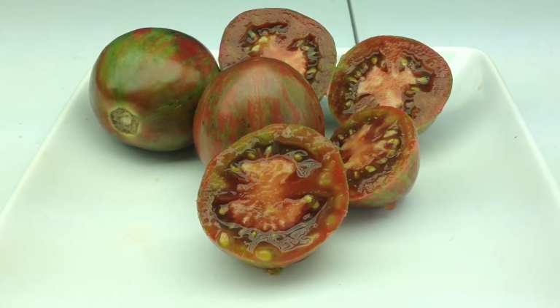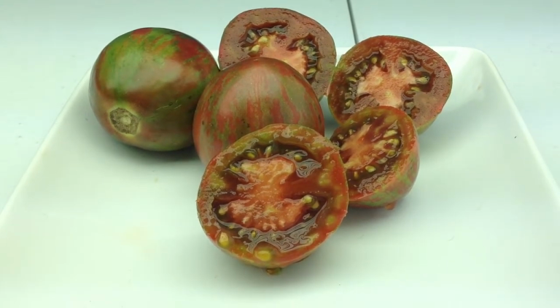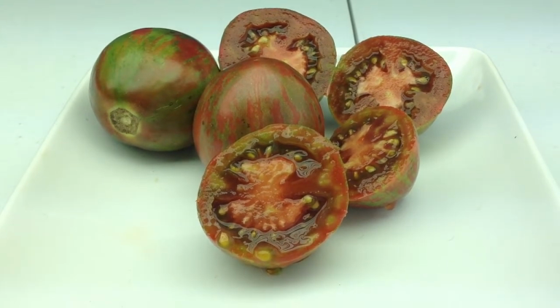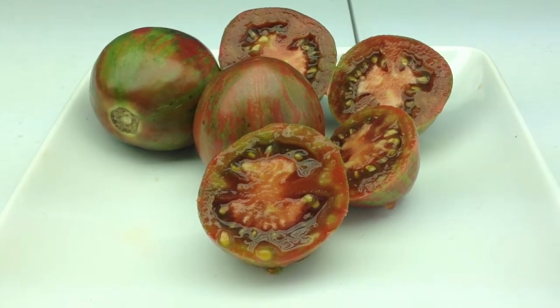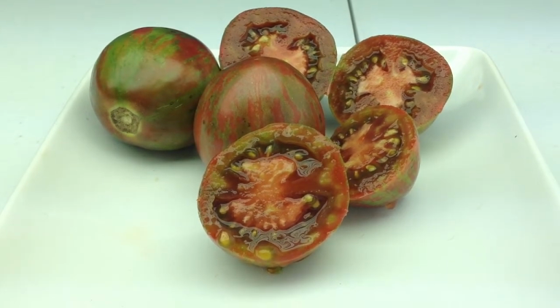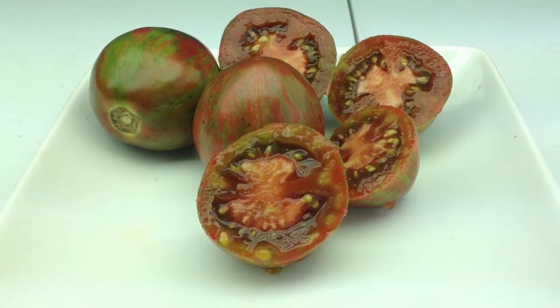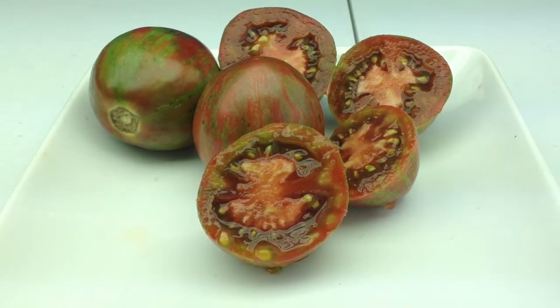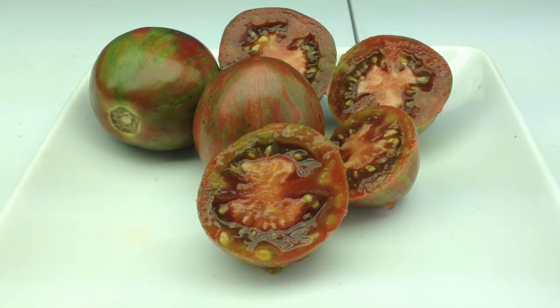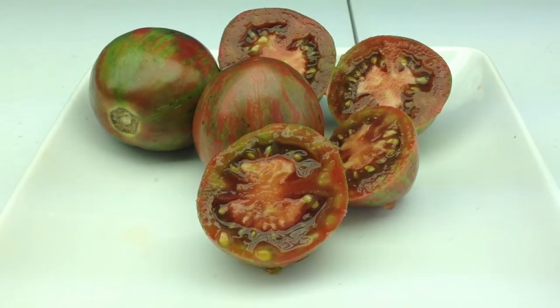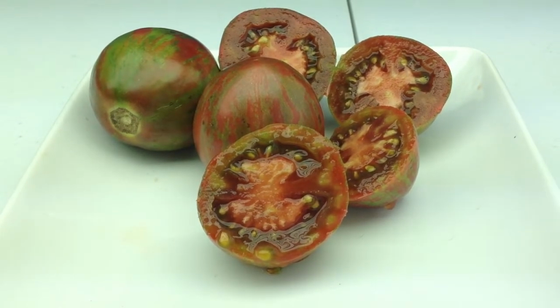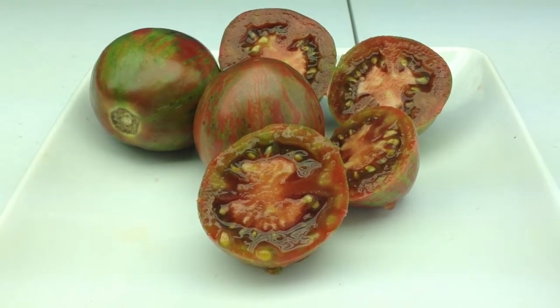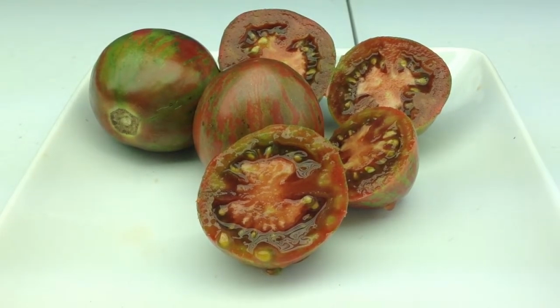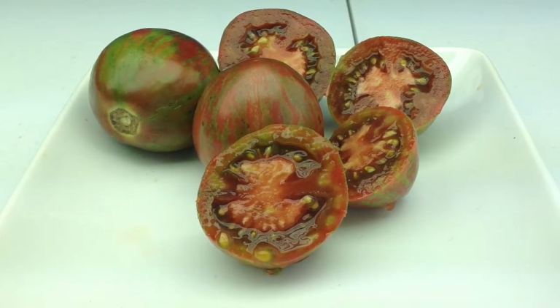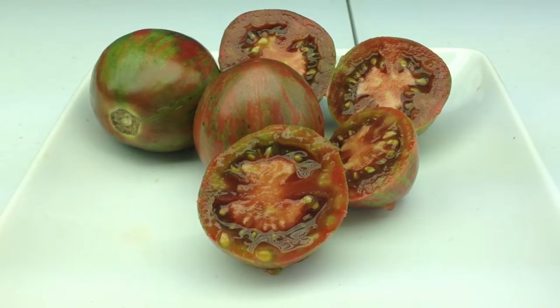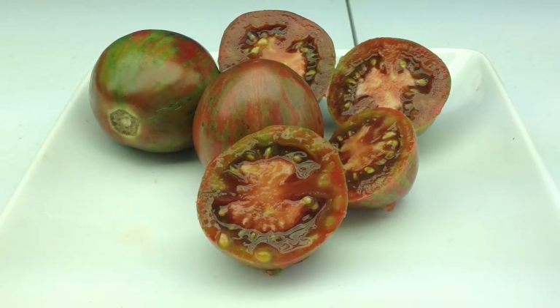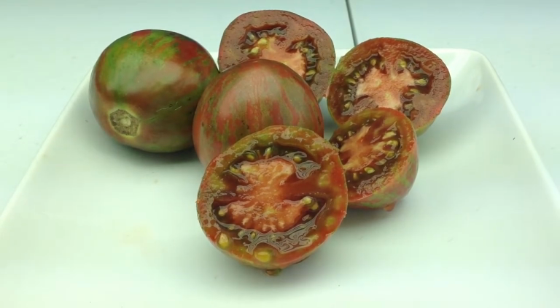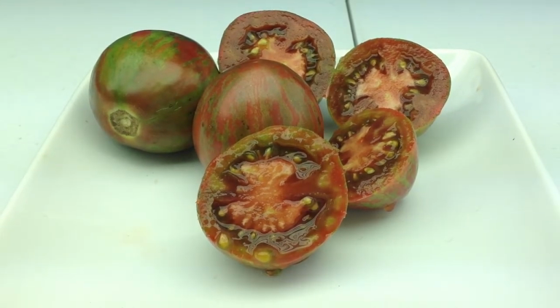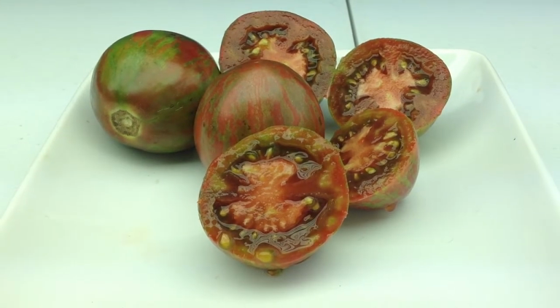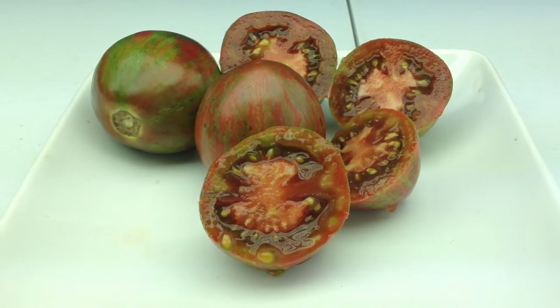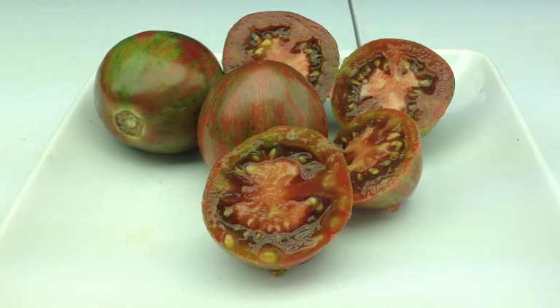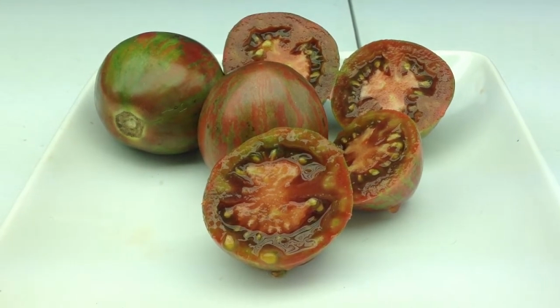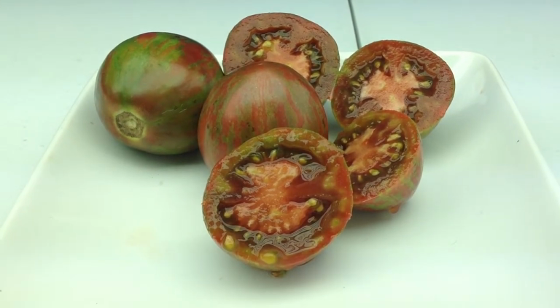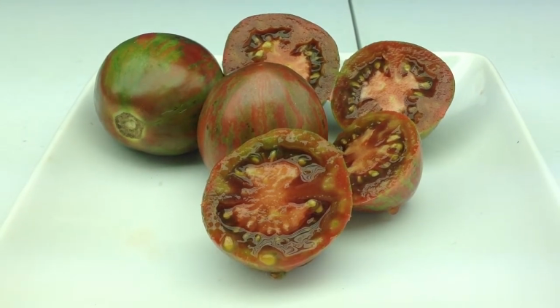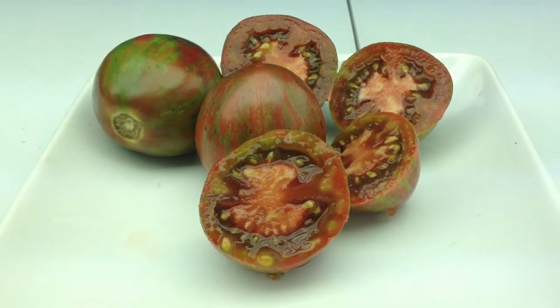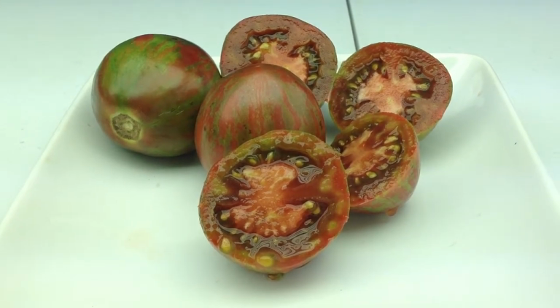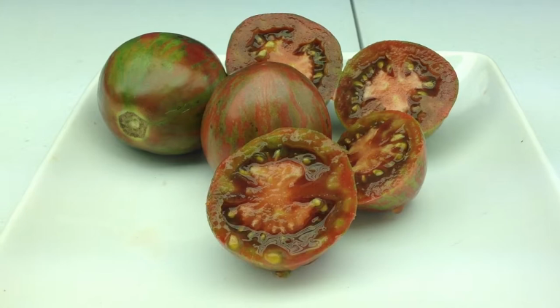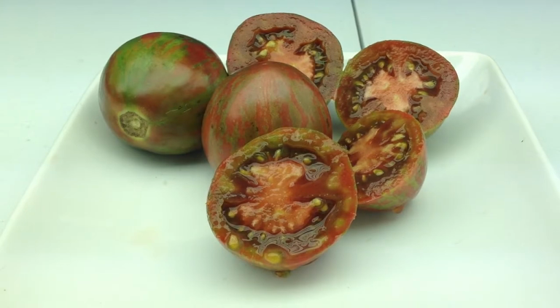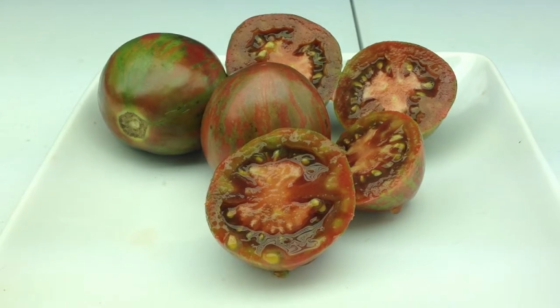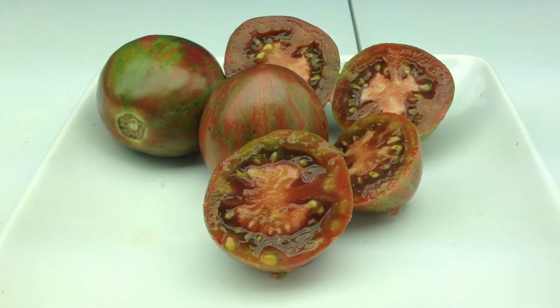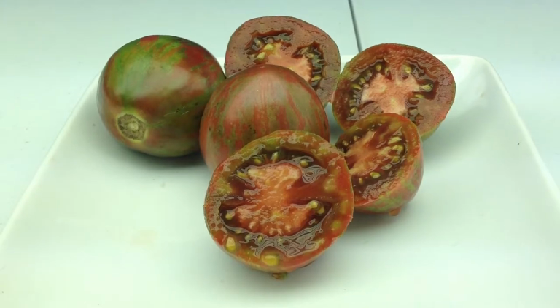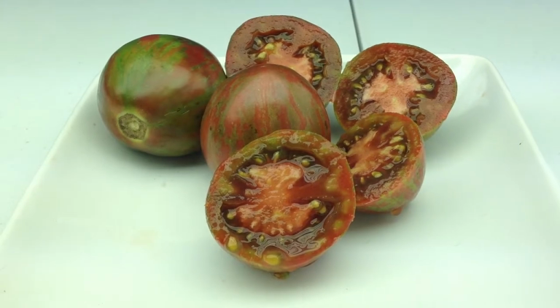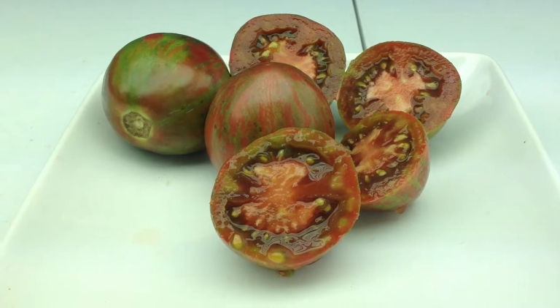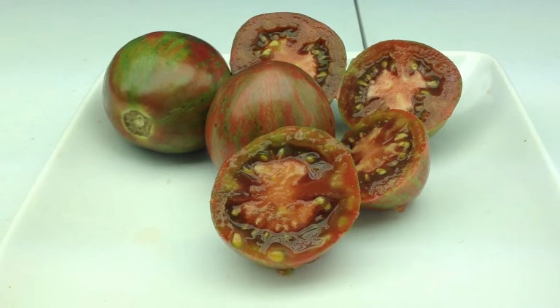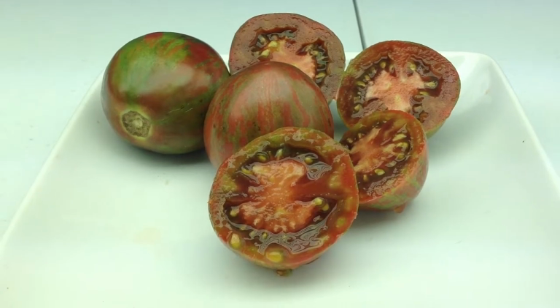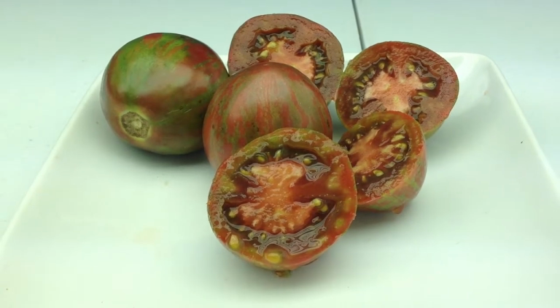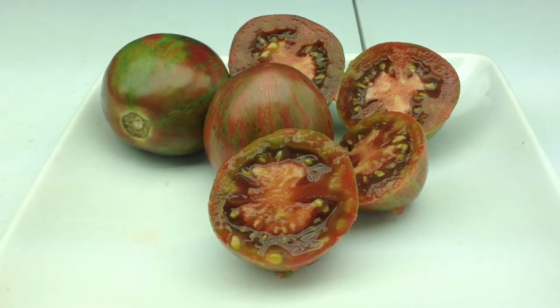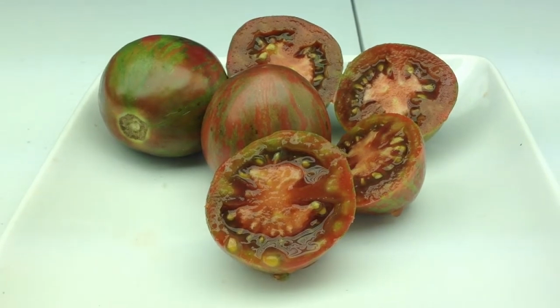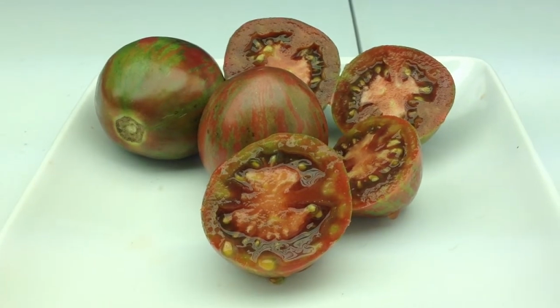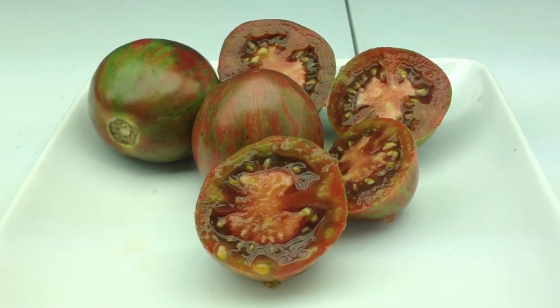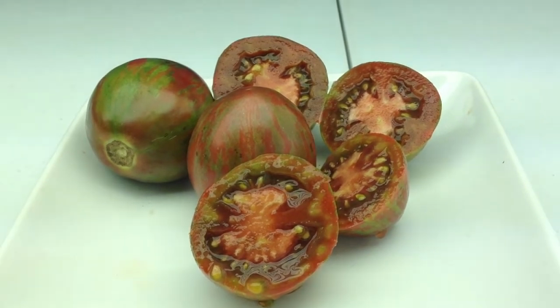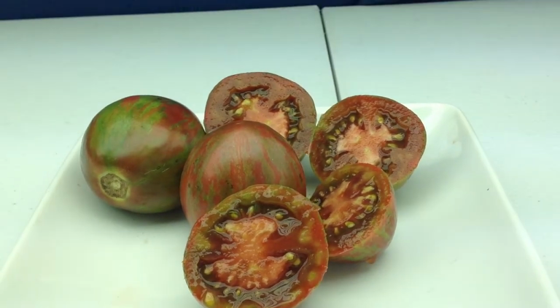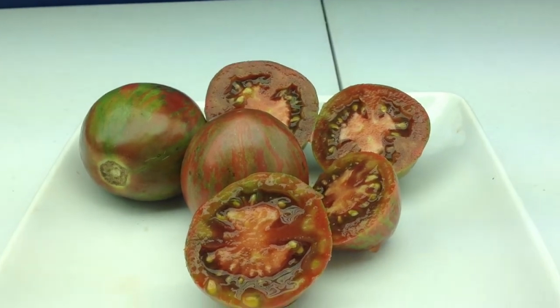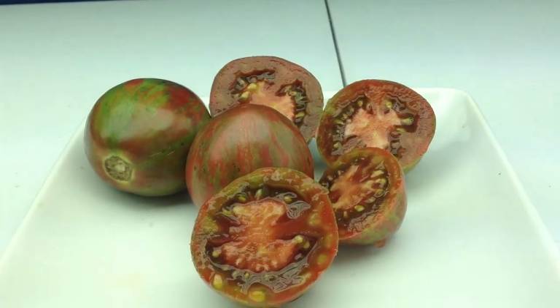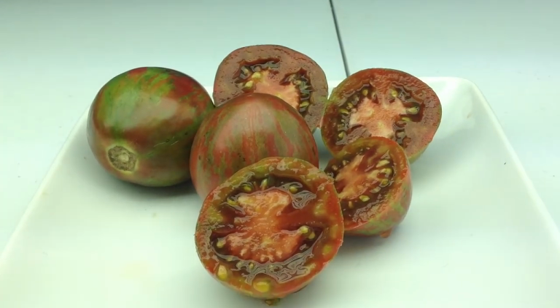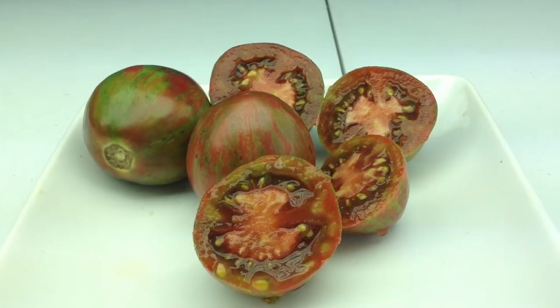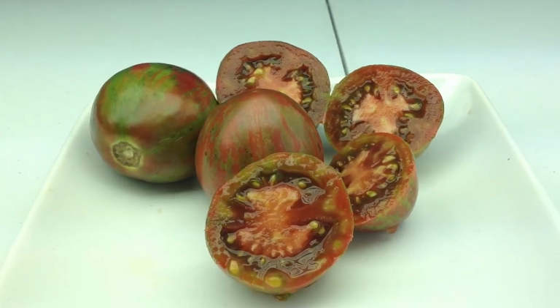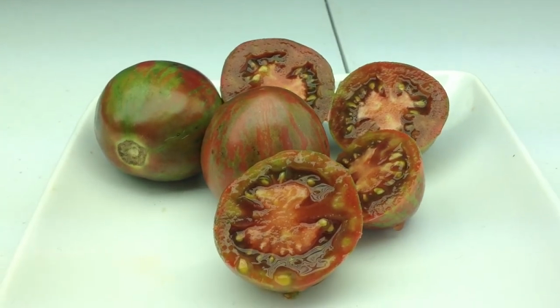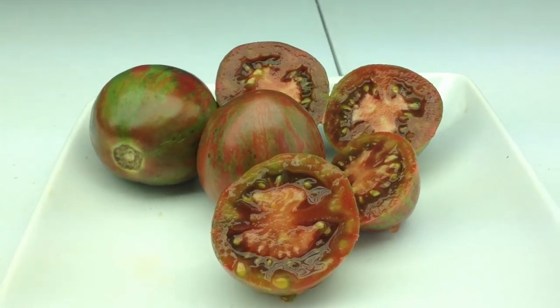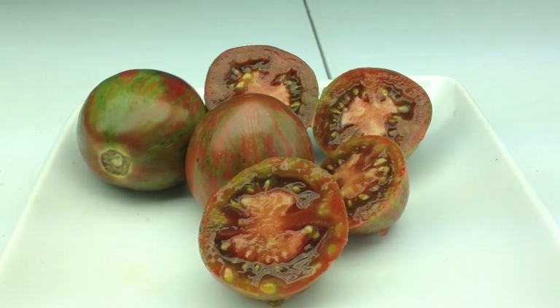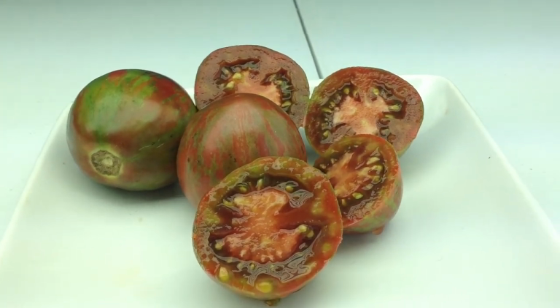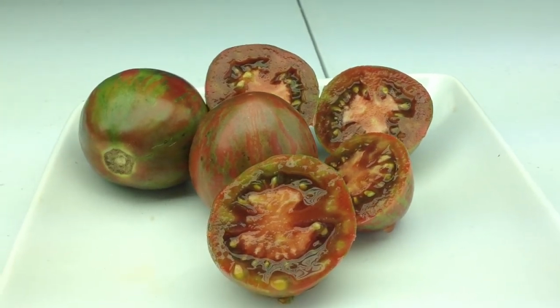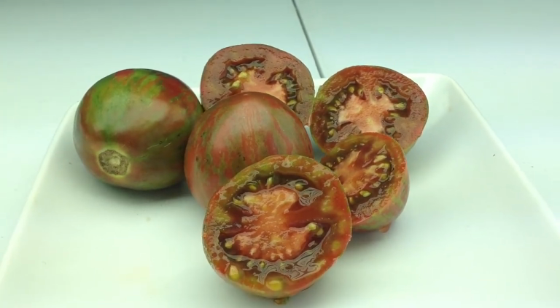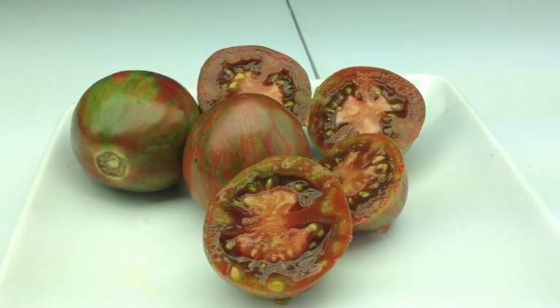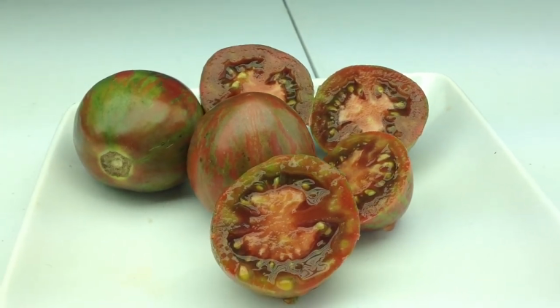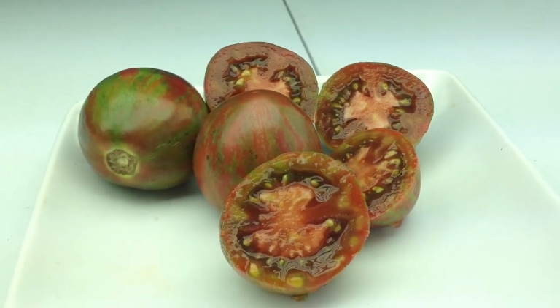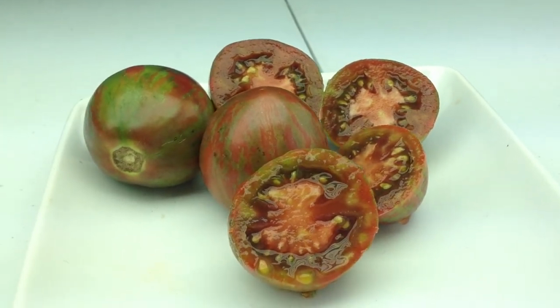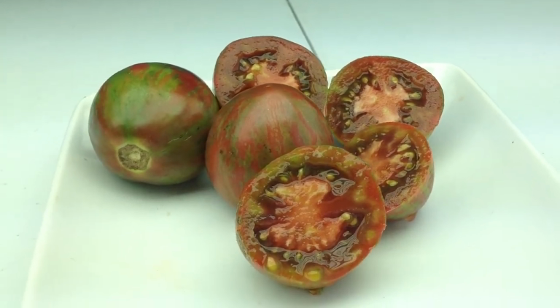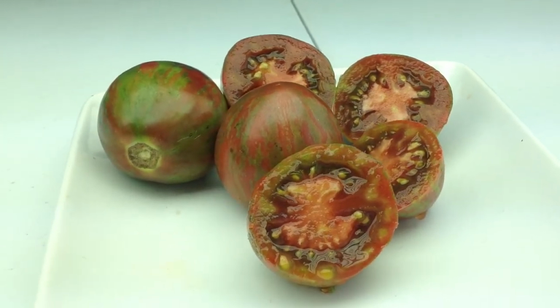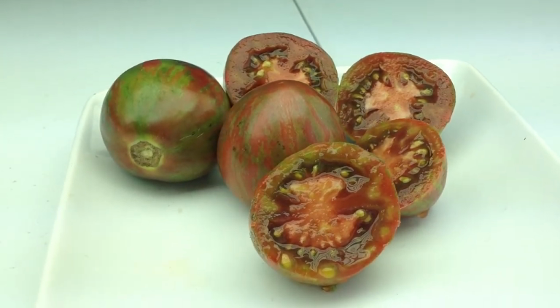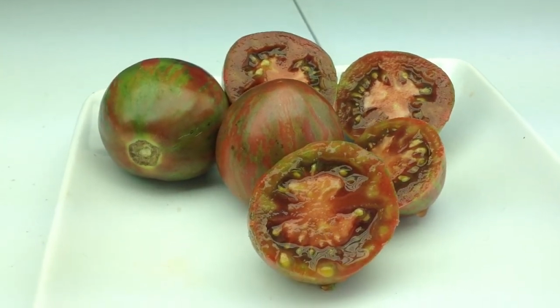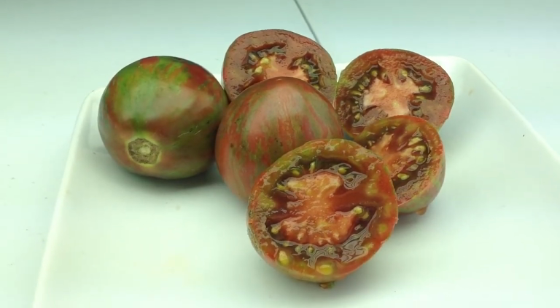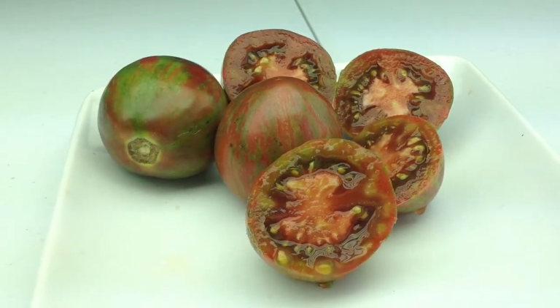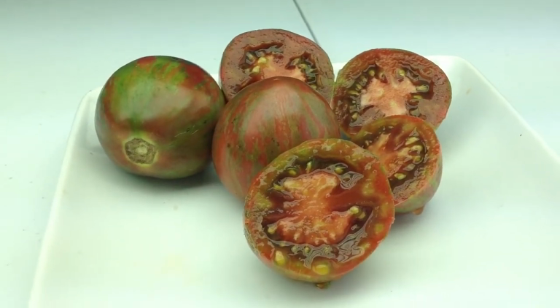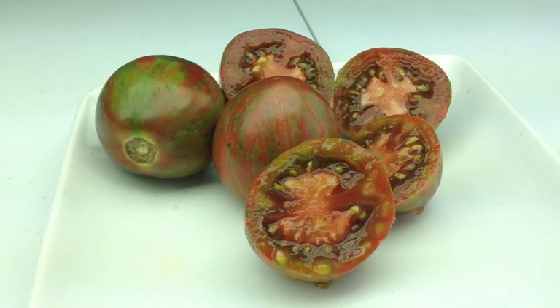Nice looking plants. I'll have to check, but I believe they're potato leaves — I think they're potato leaves.